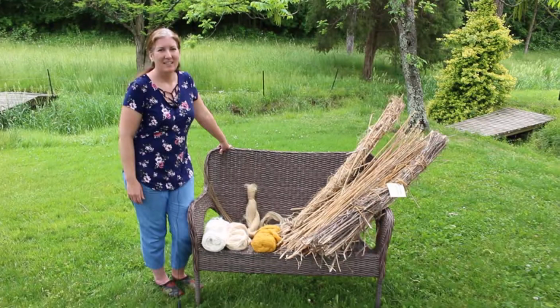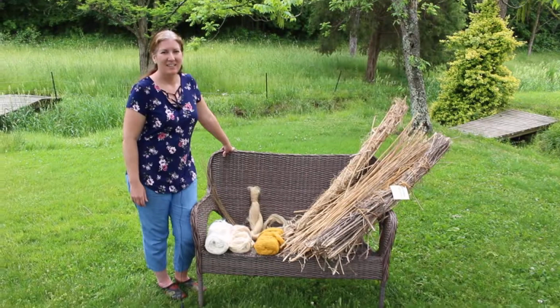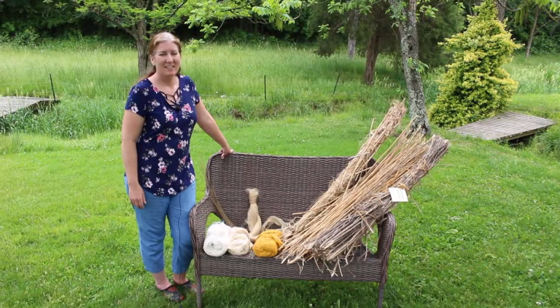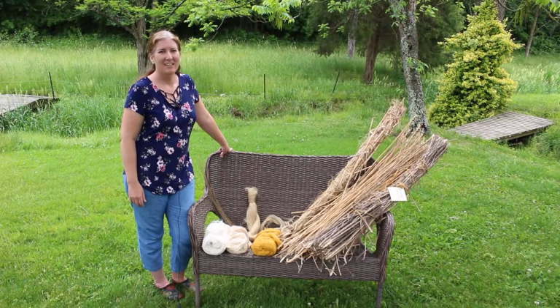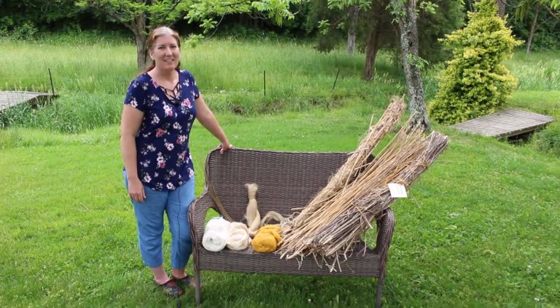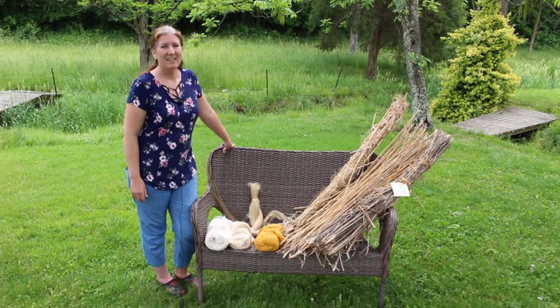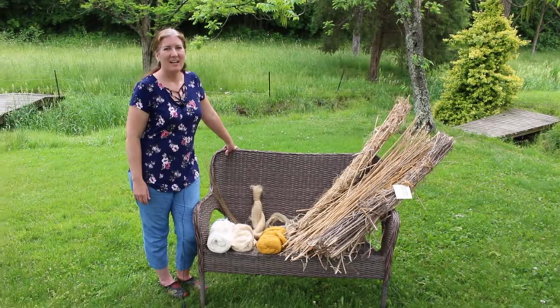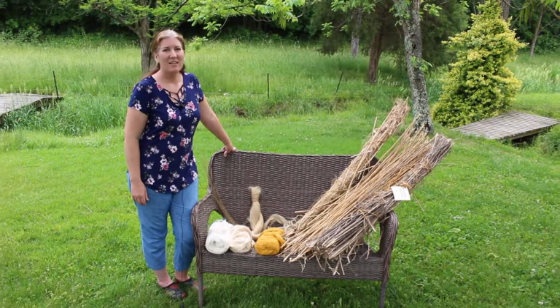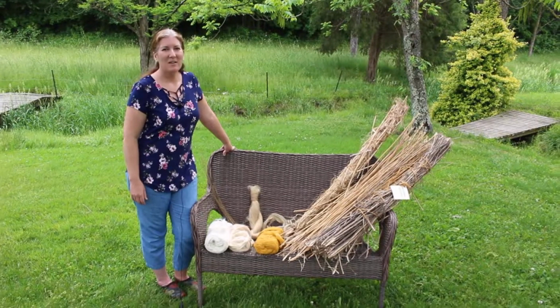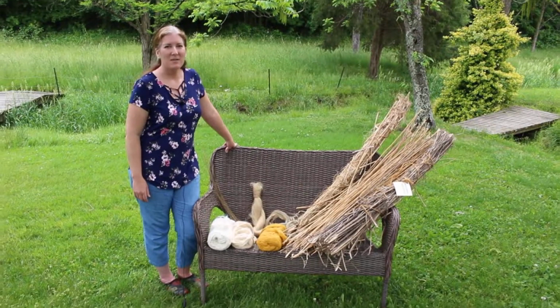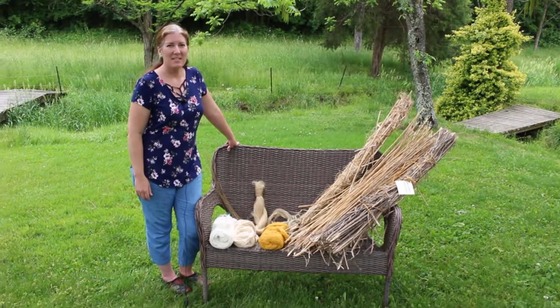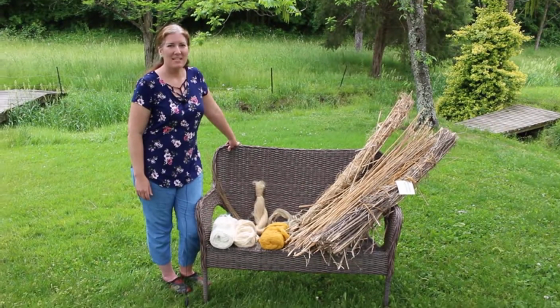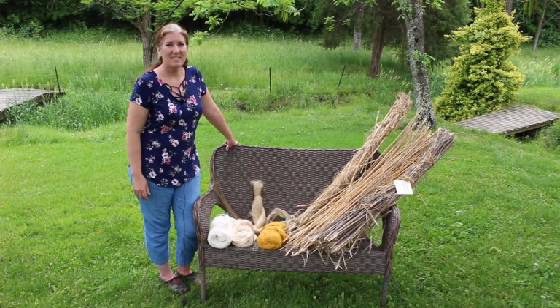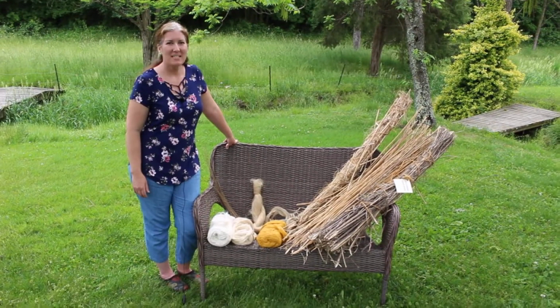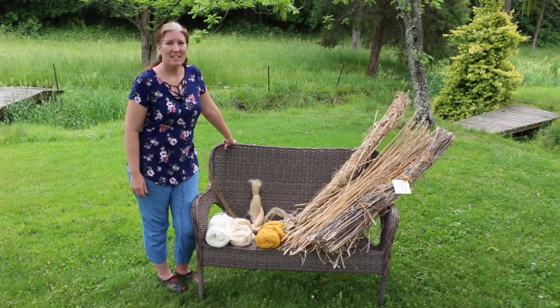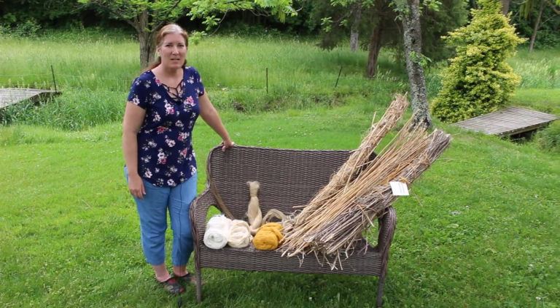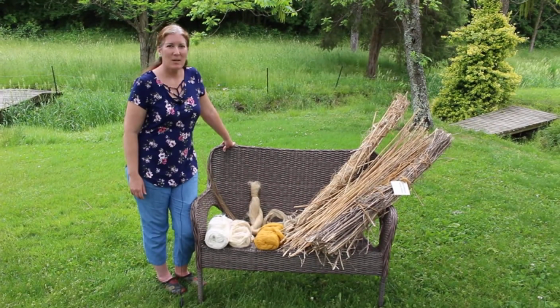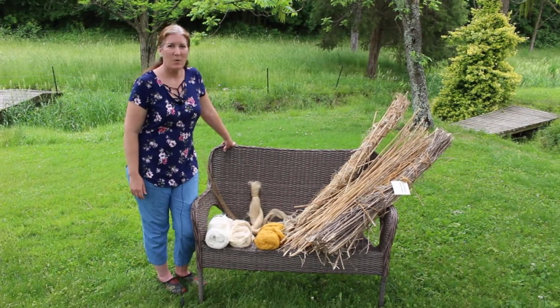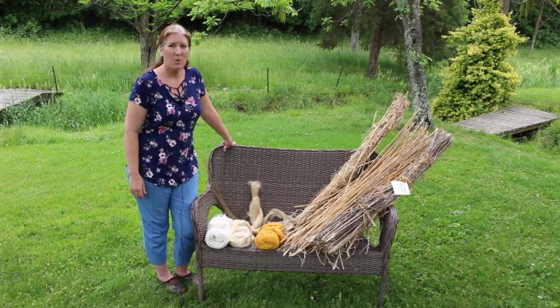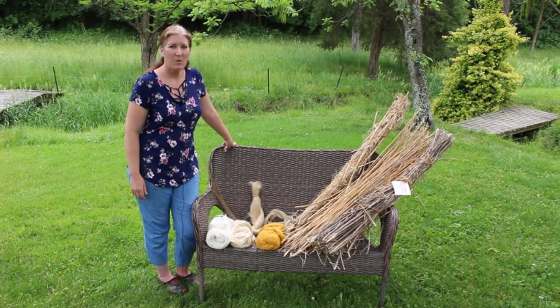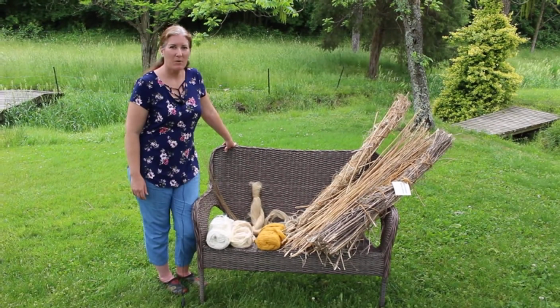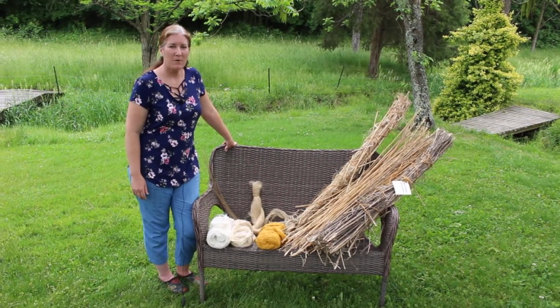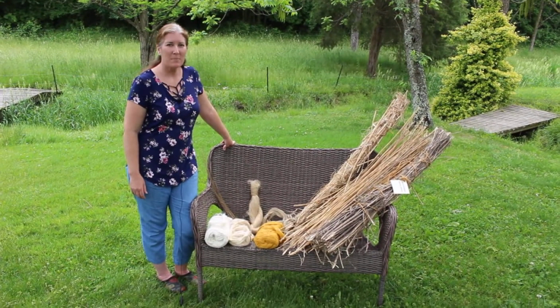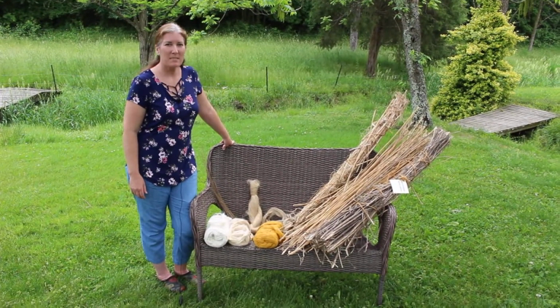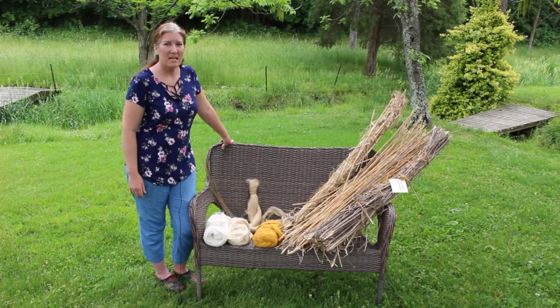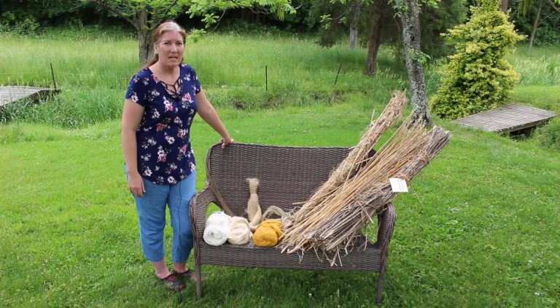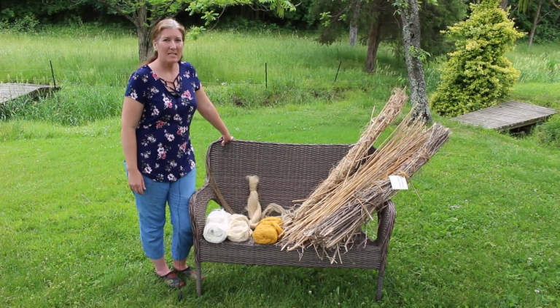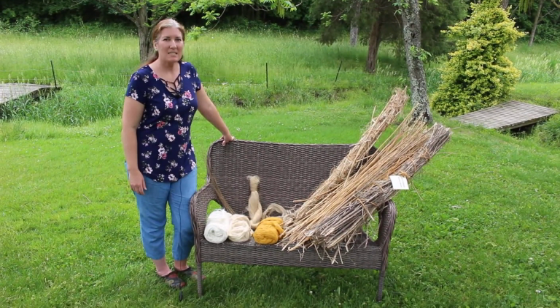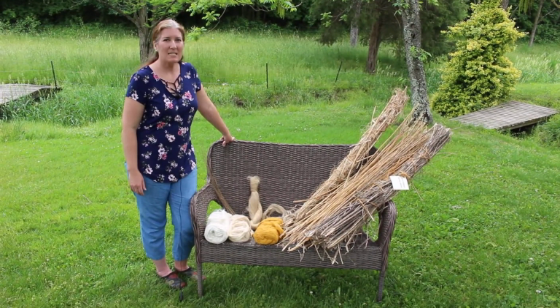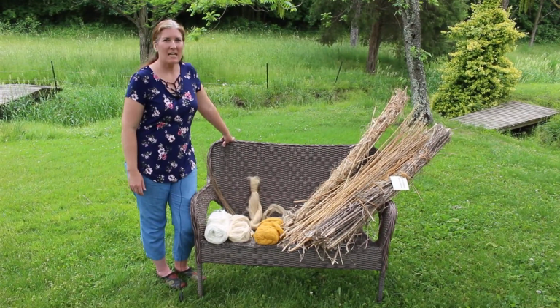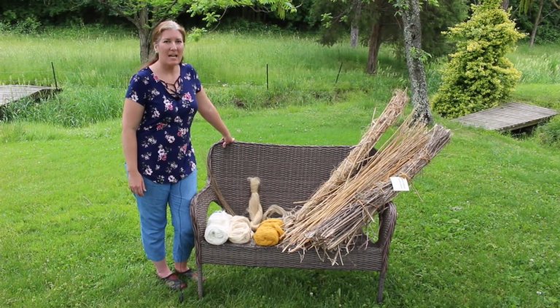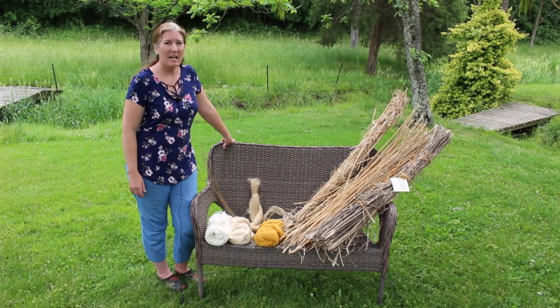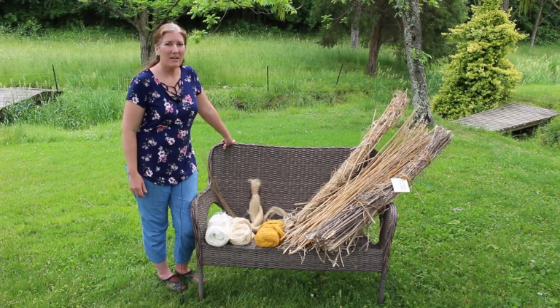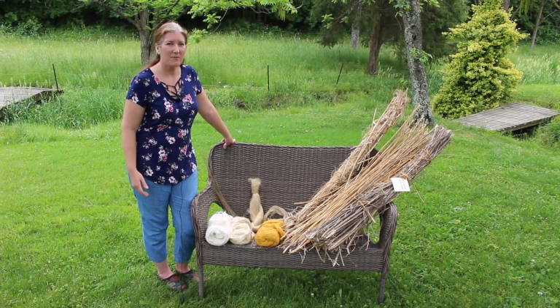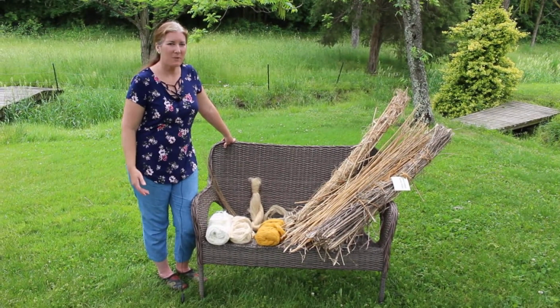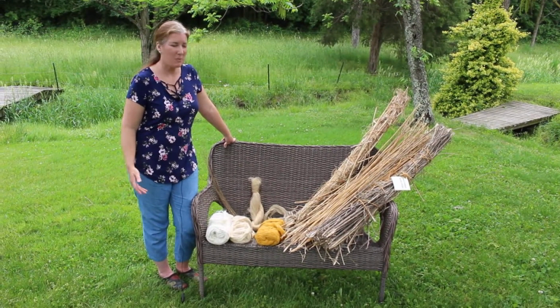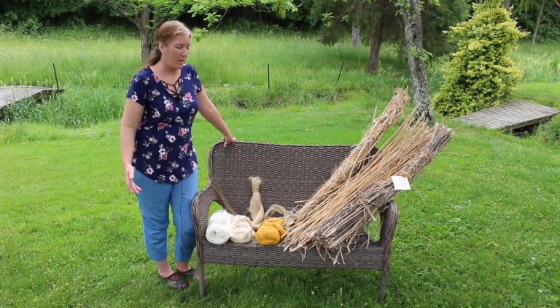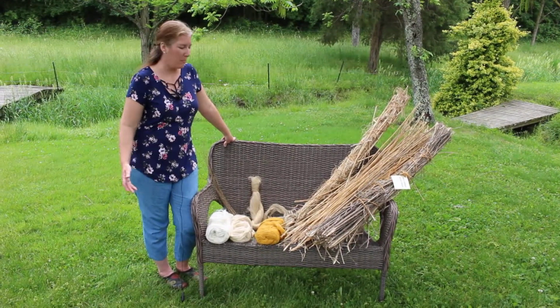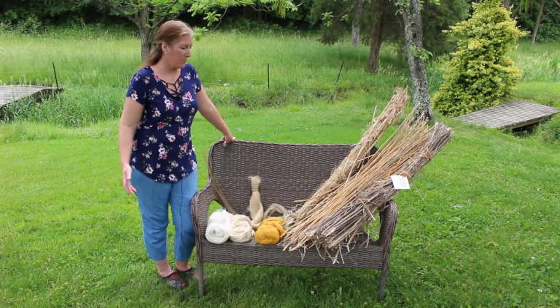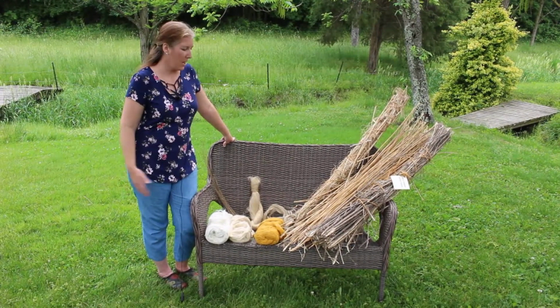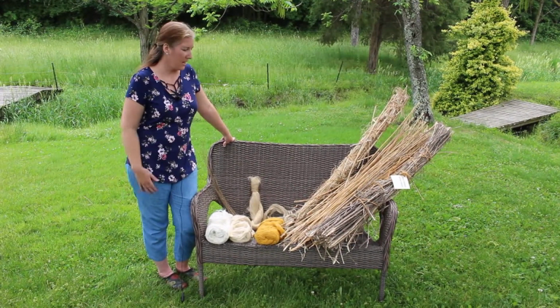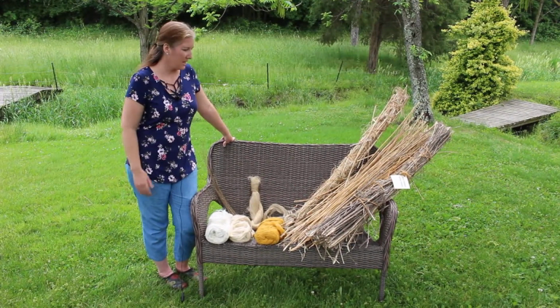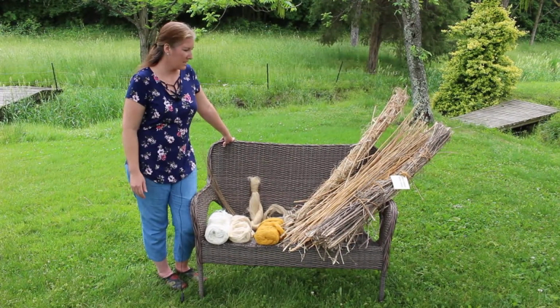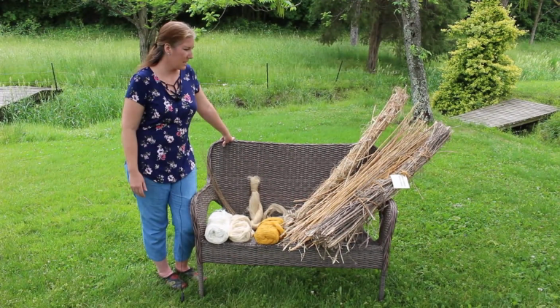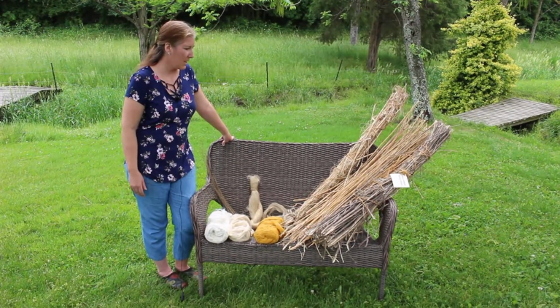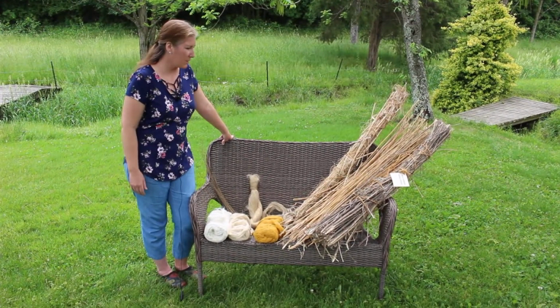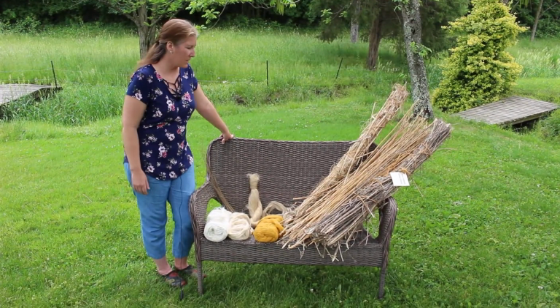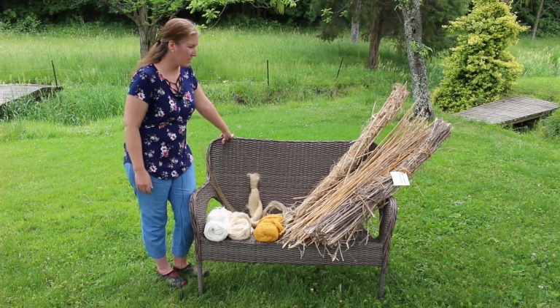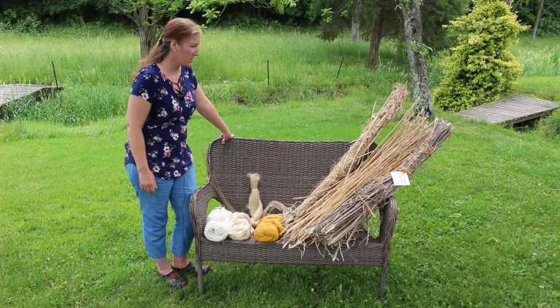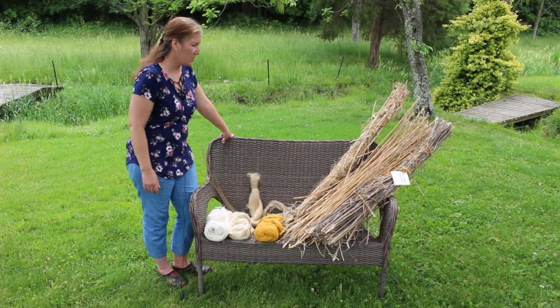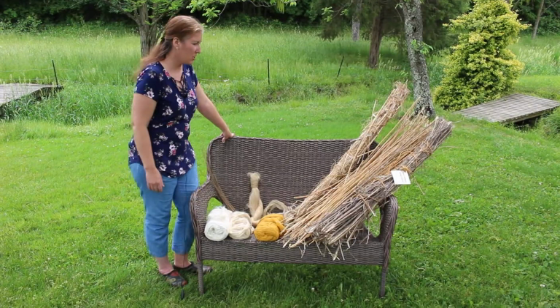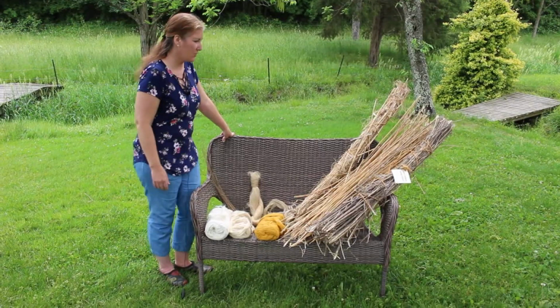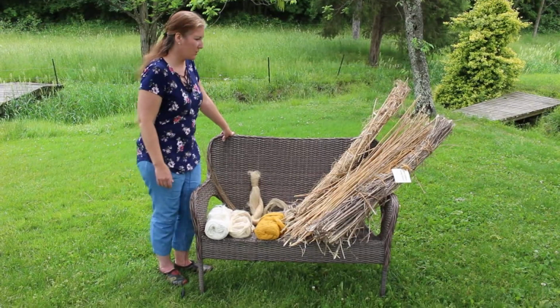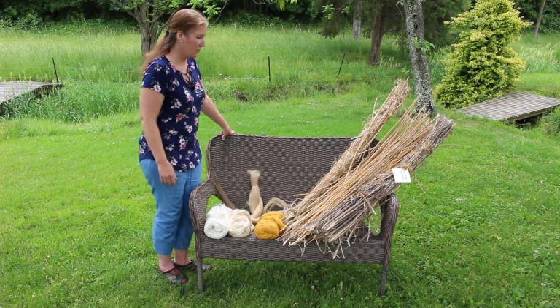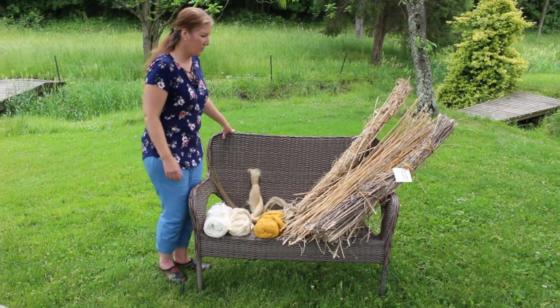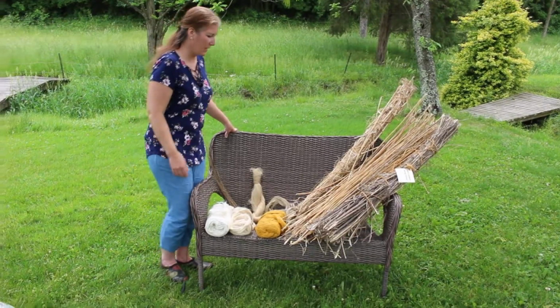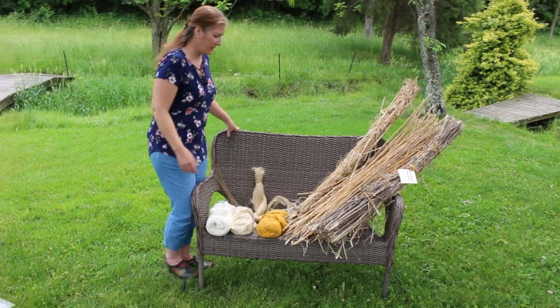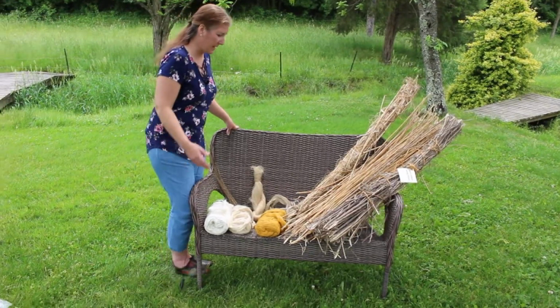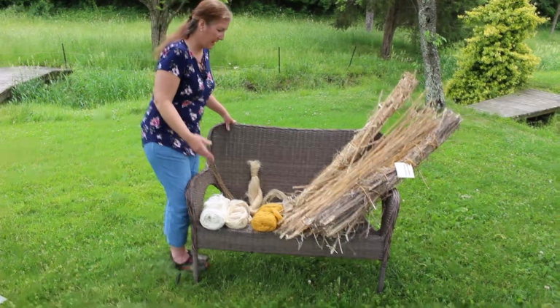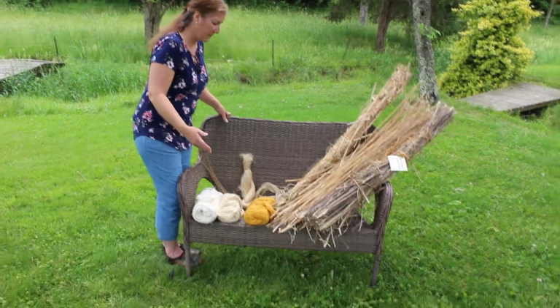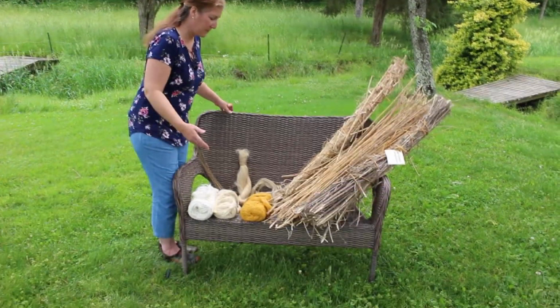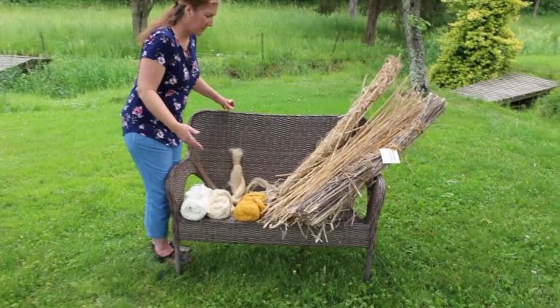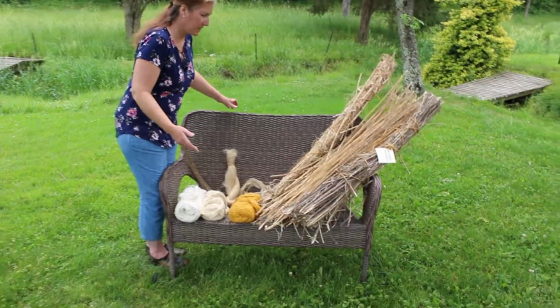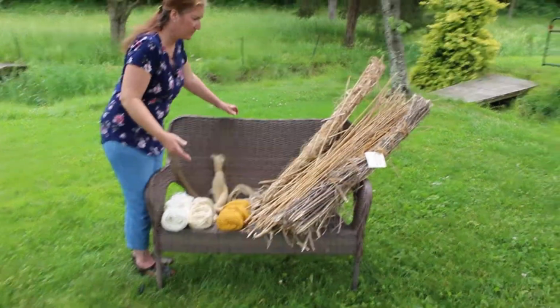Hello, this is Anita of Walnut Farm Designs and I had a few hemp products that I wanted to show you while I had them here.